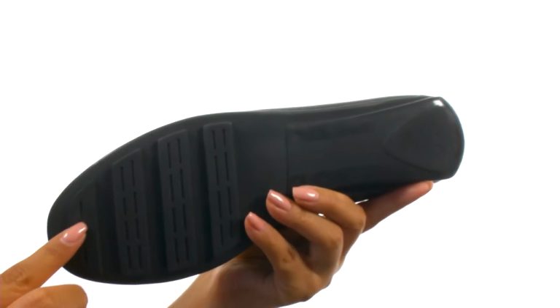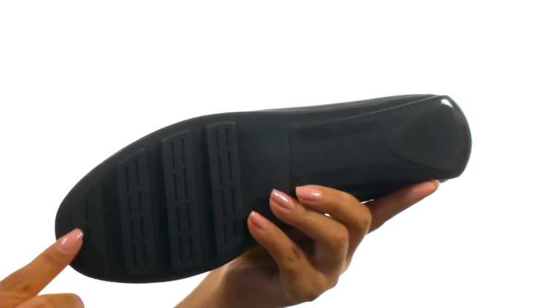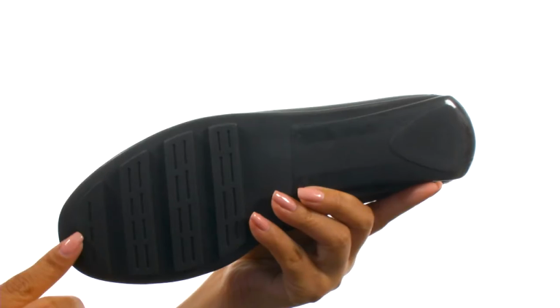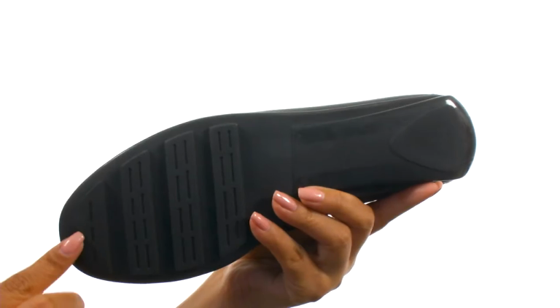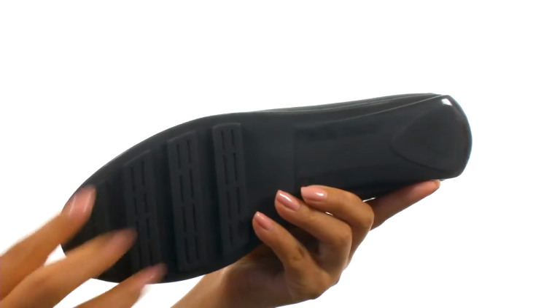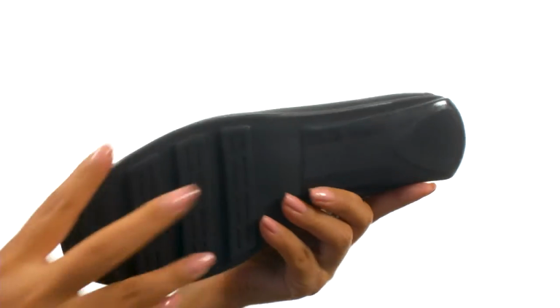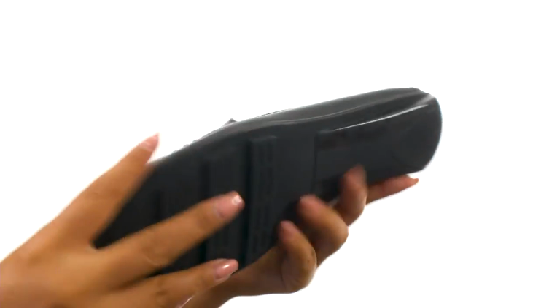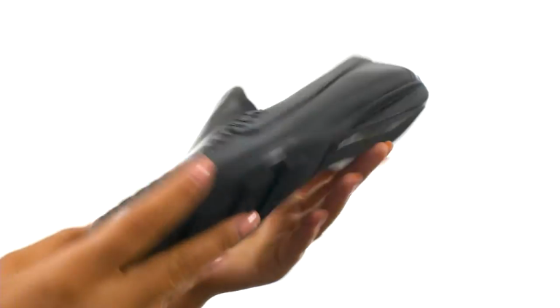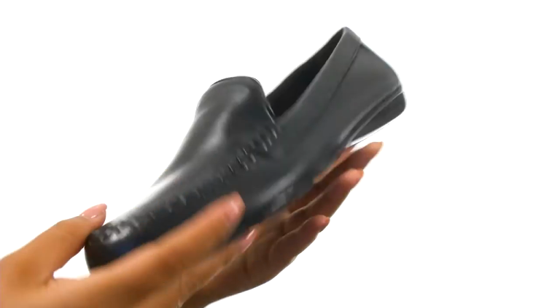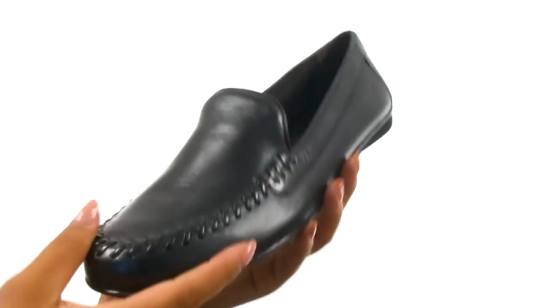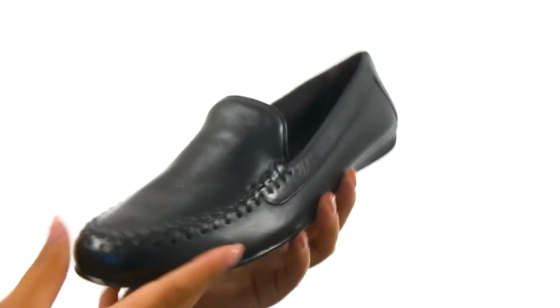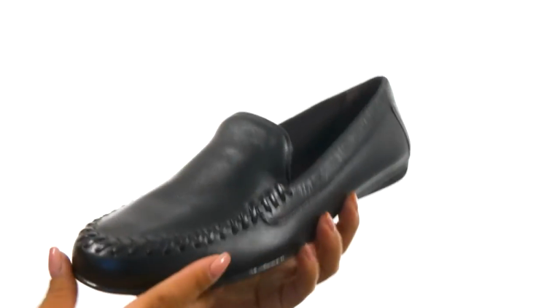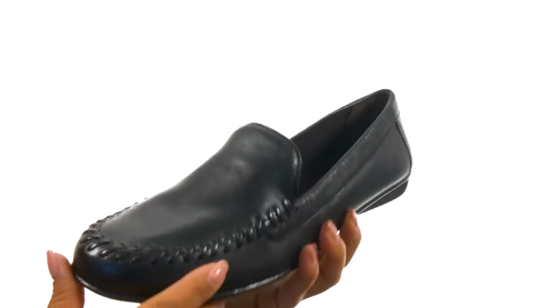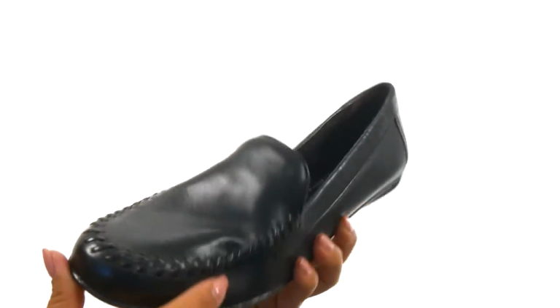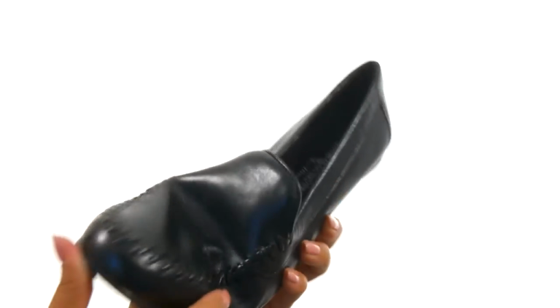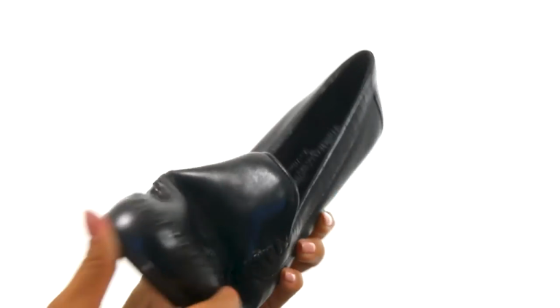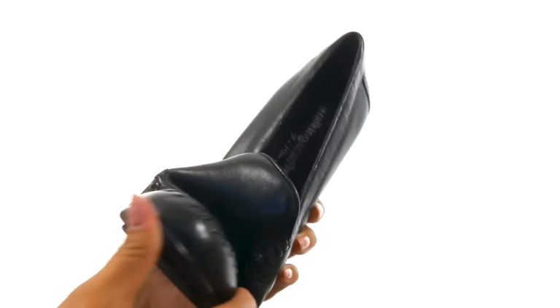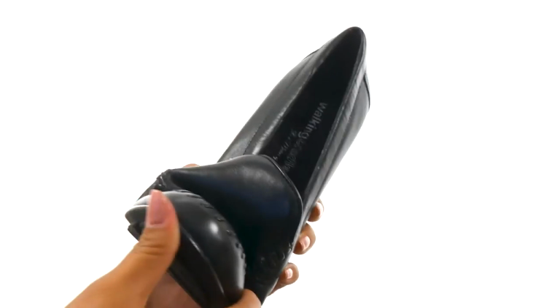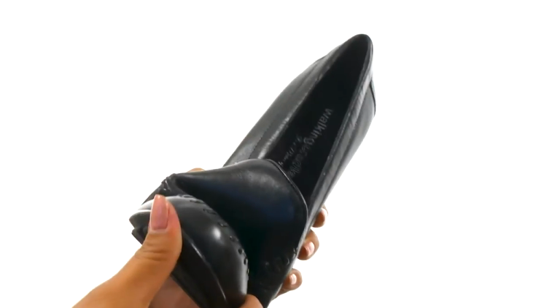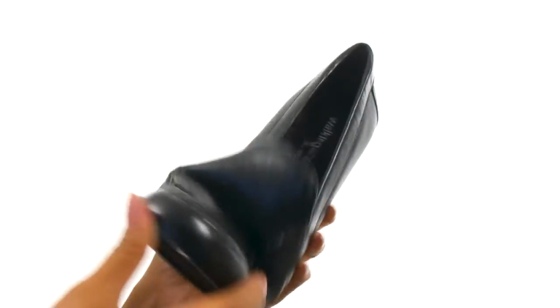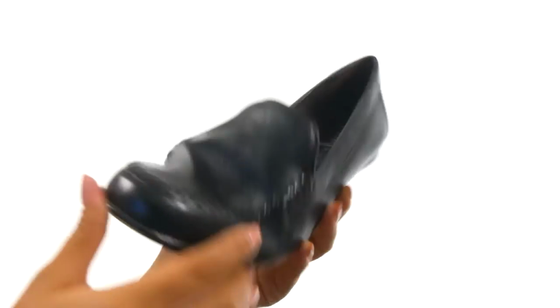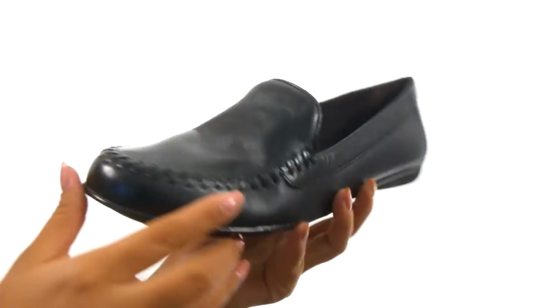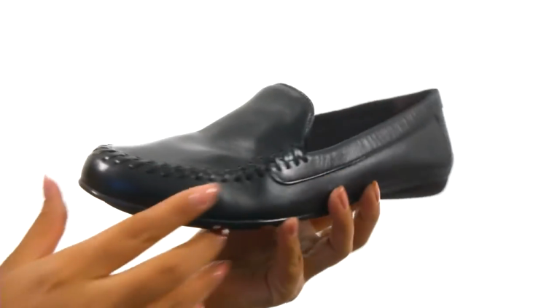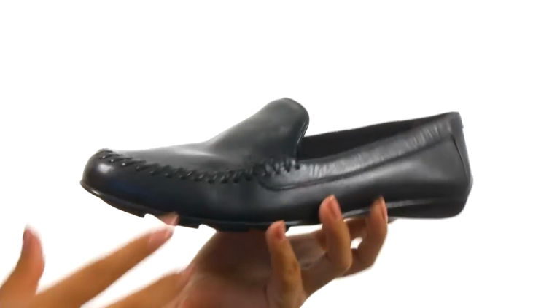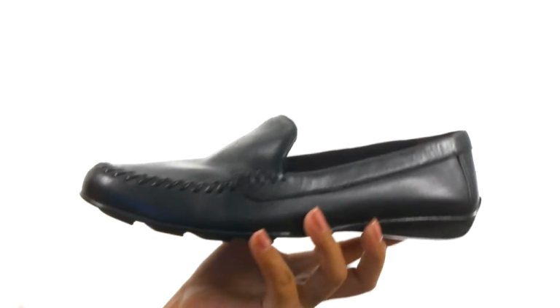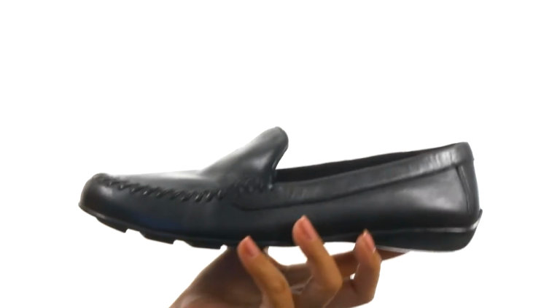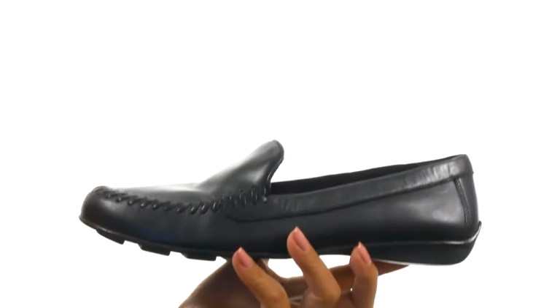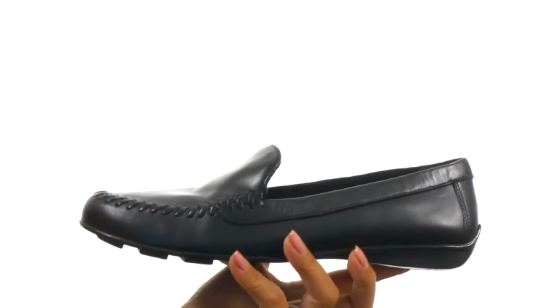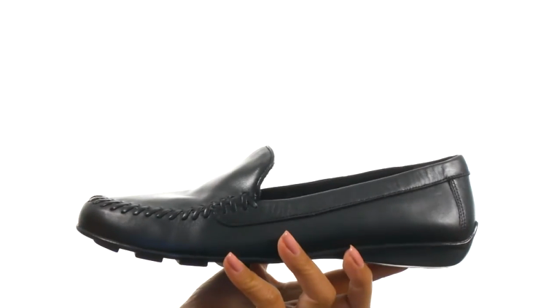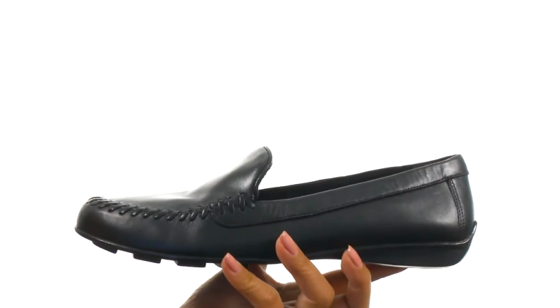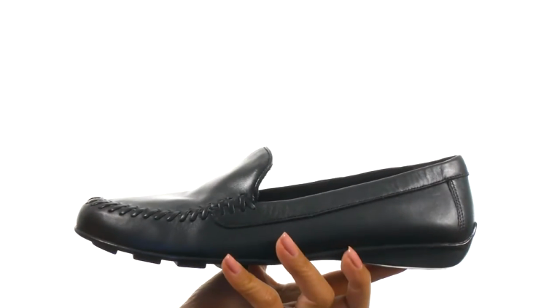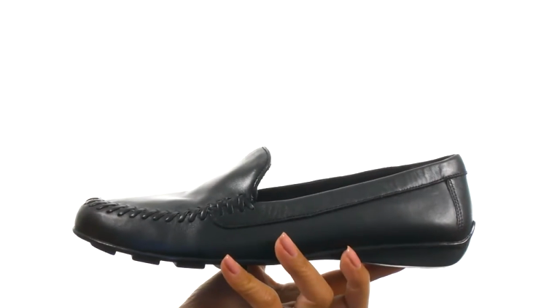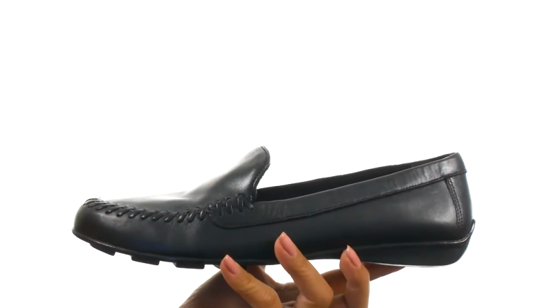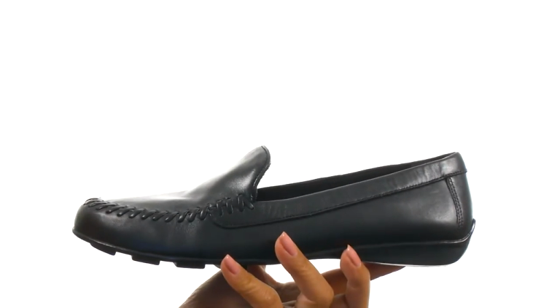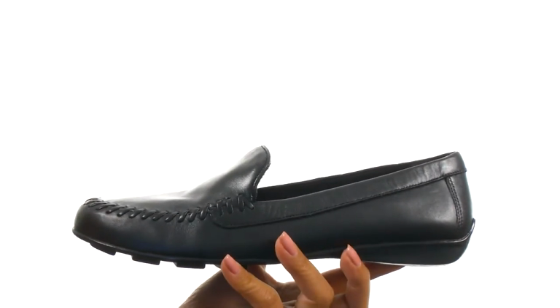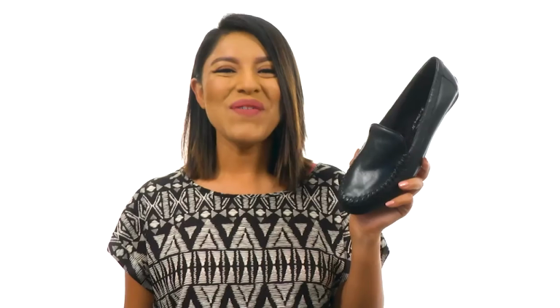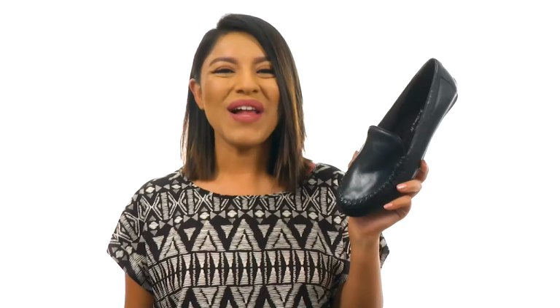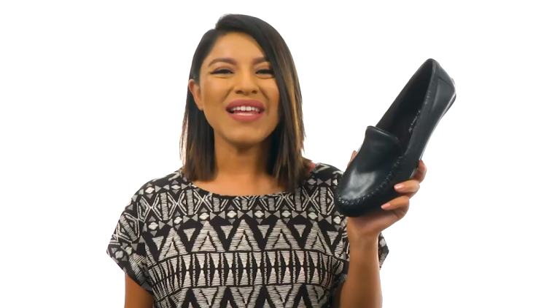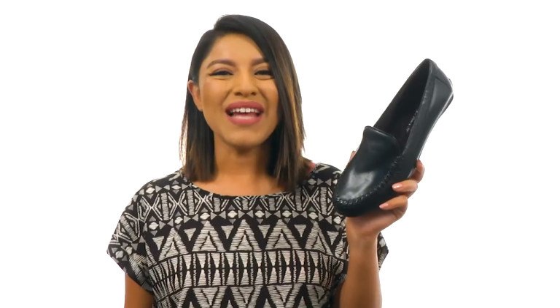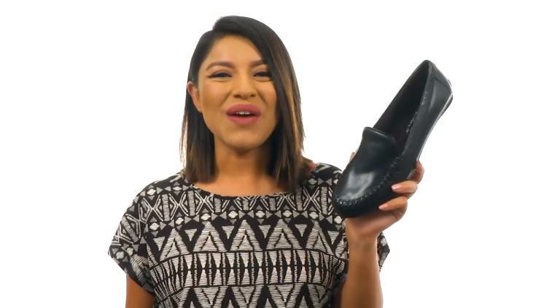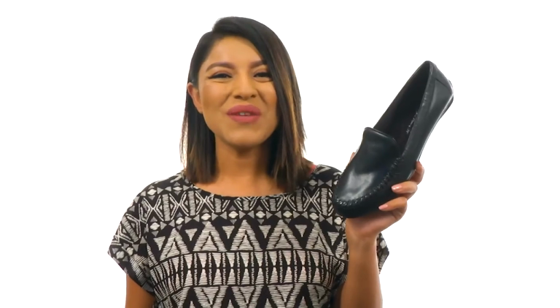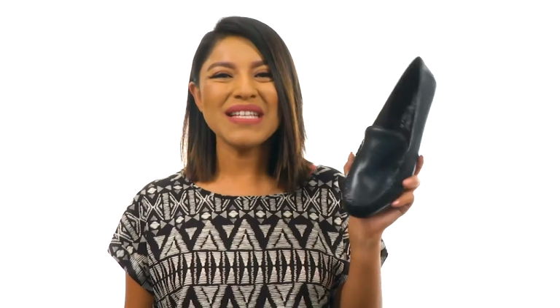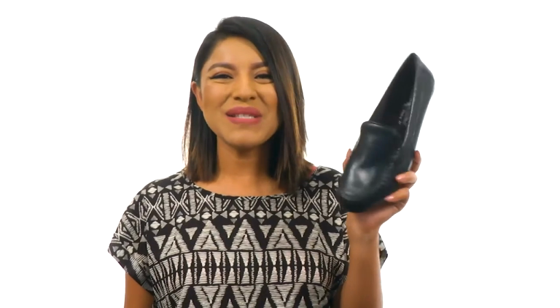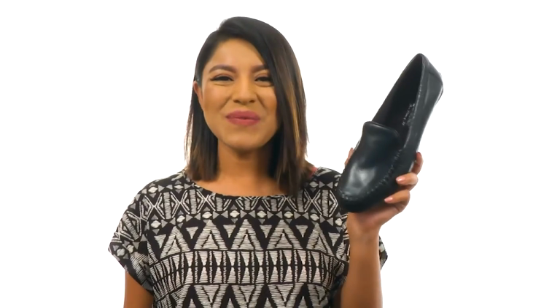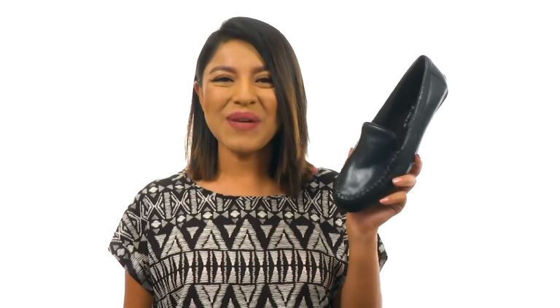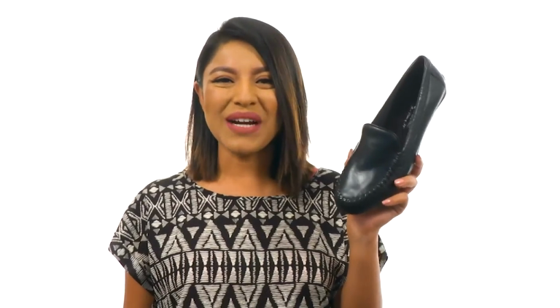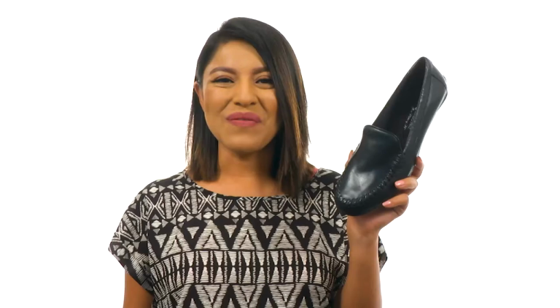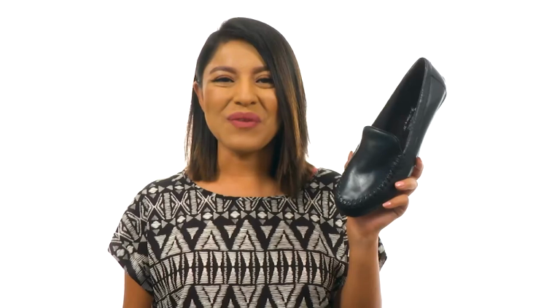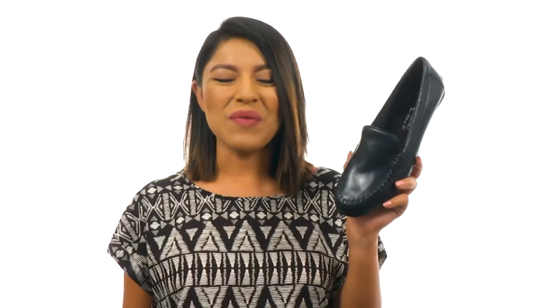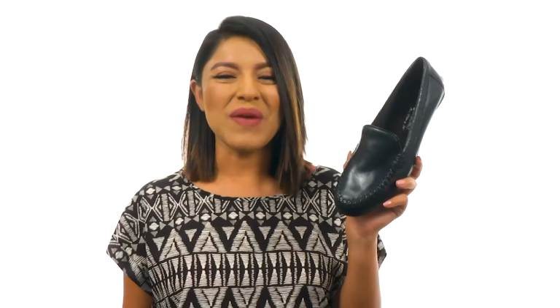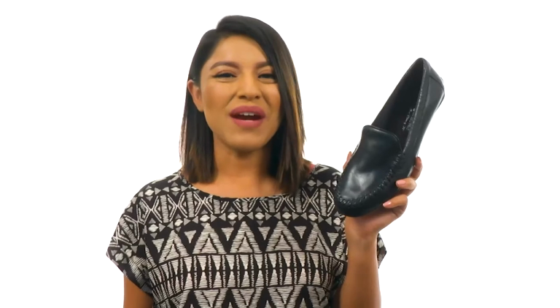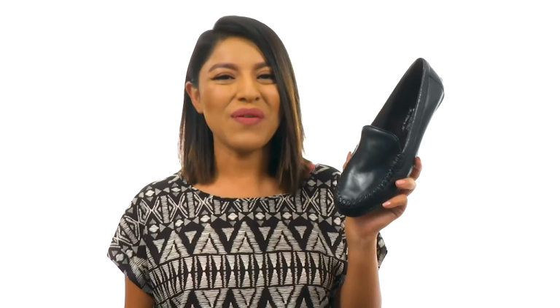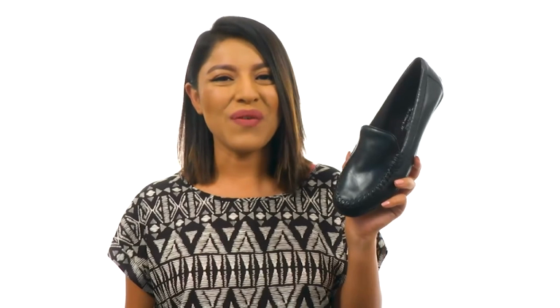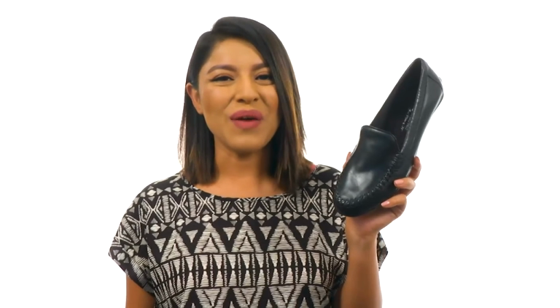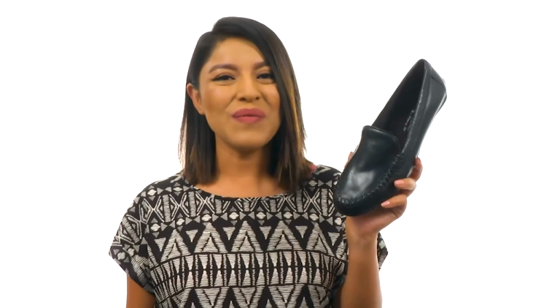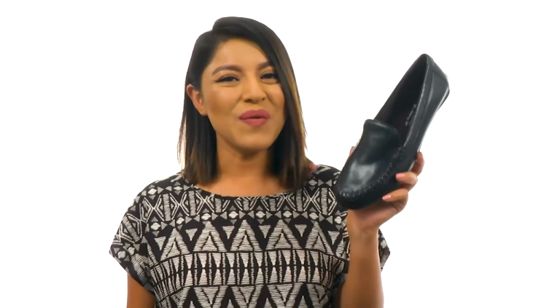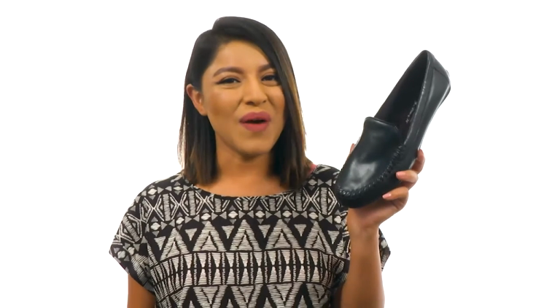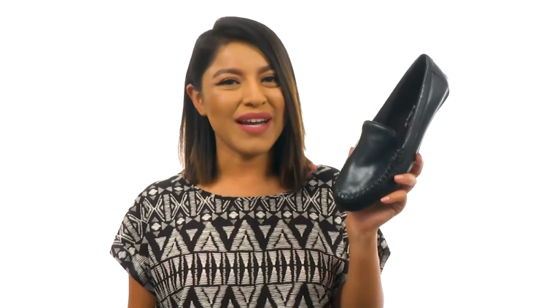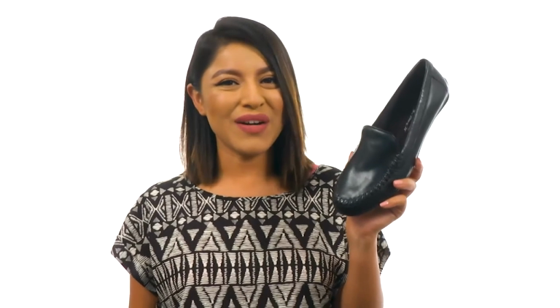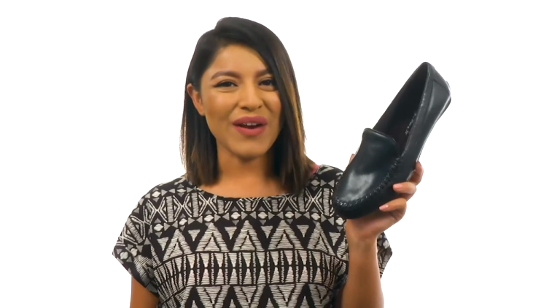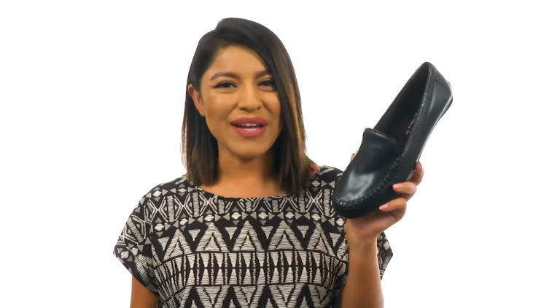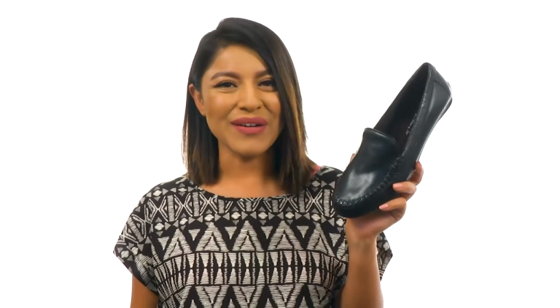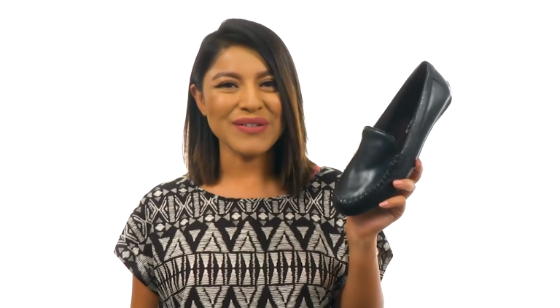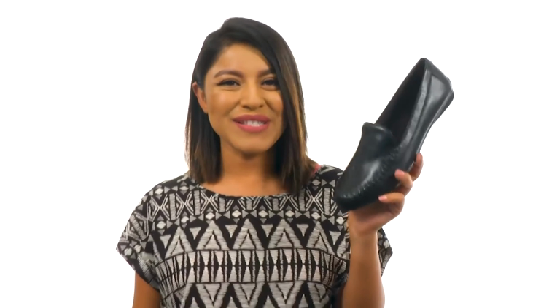Down at the bottom, there's a durable and flexible rubber outsole. Fall in love with this super comfortable pair from Walking Cradles.